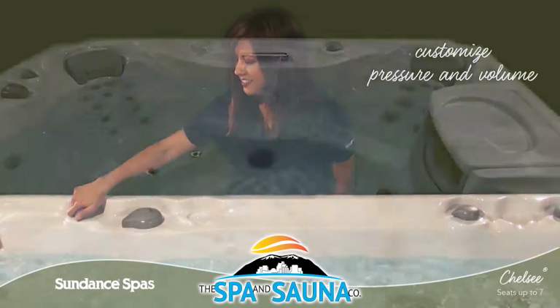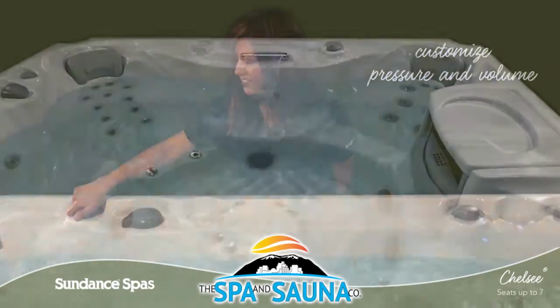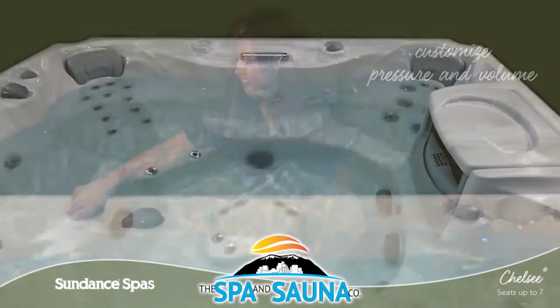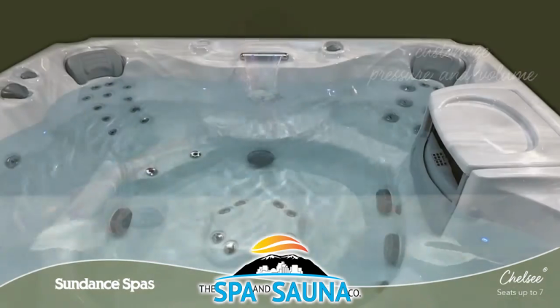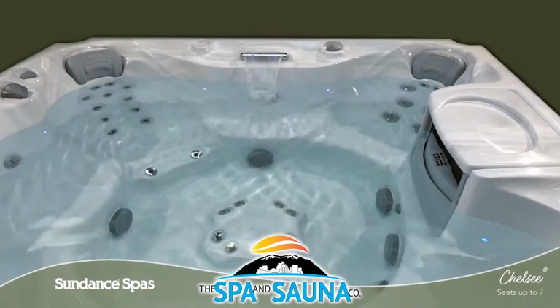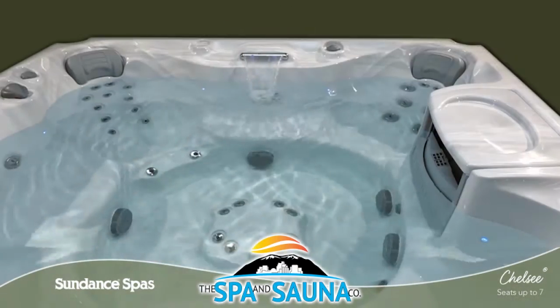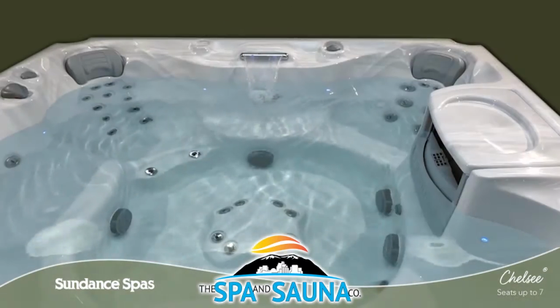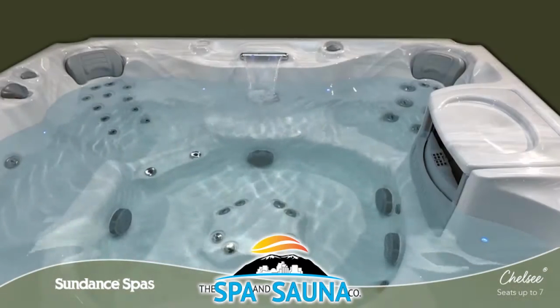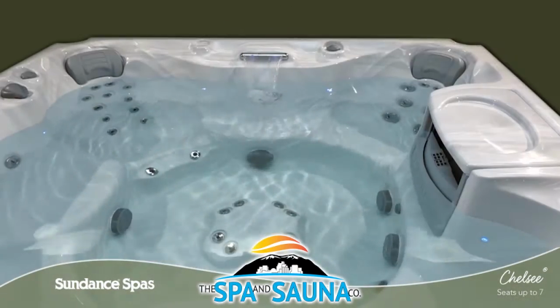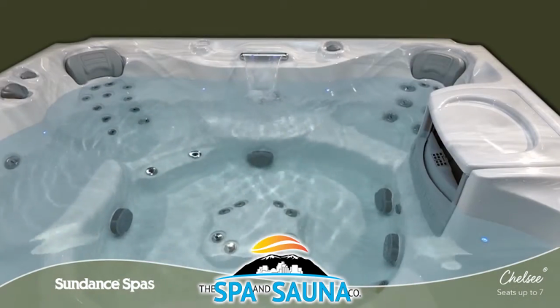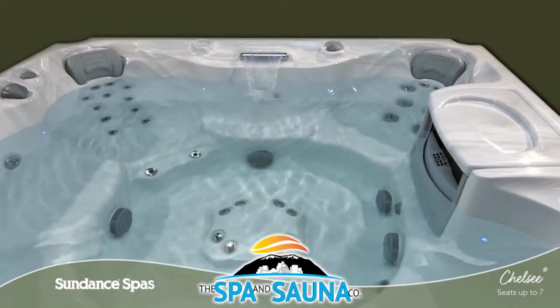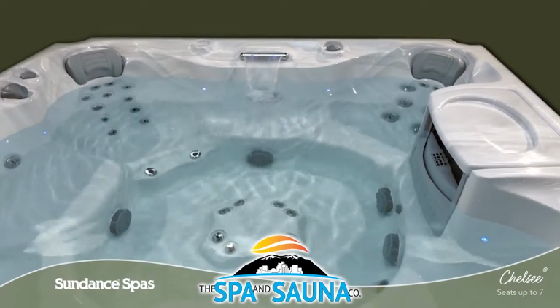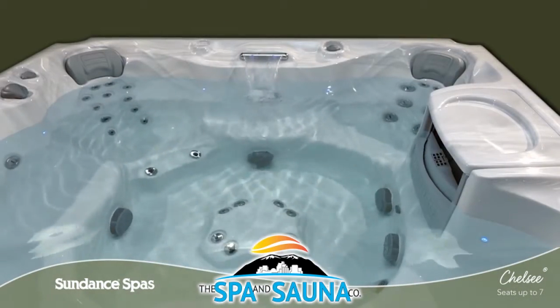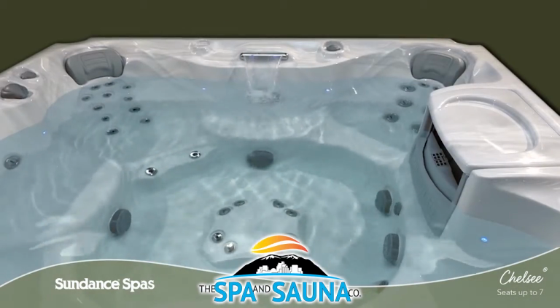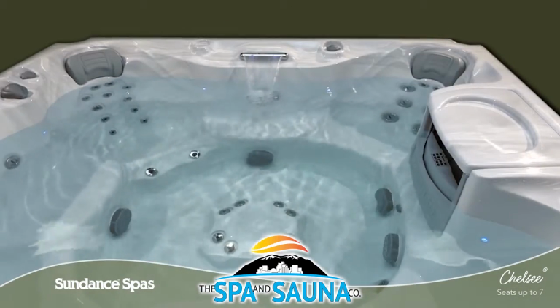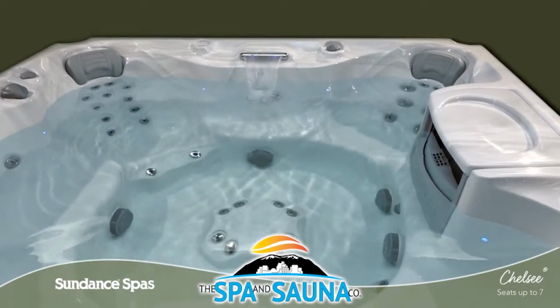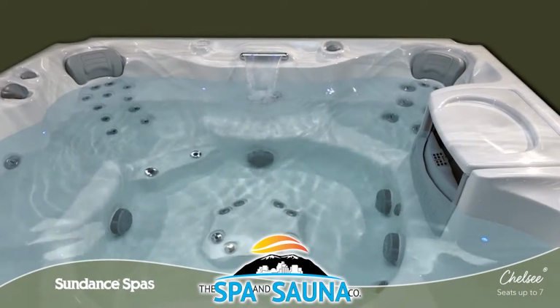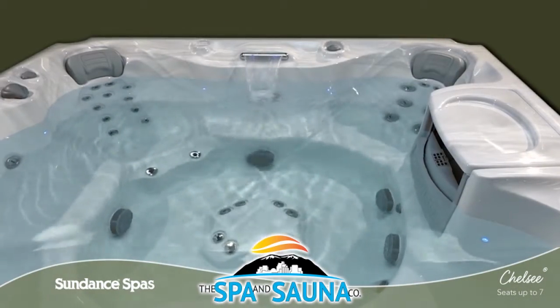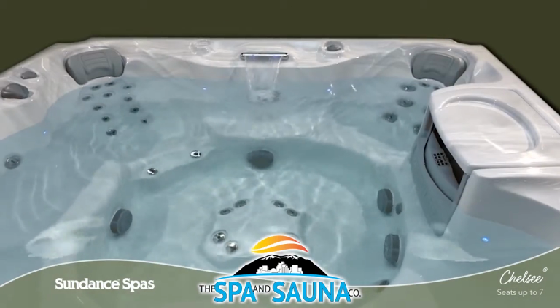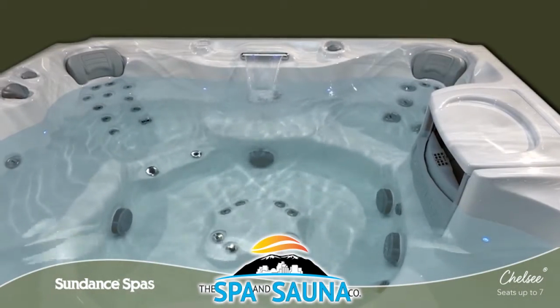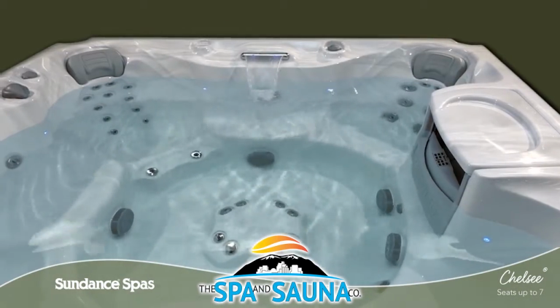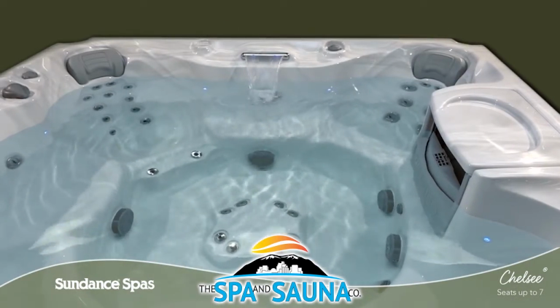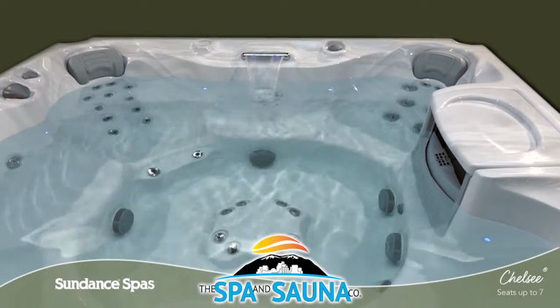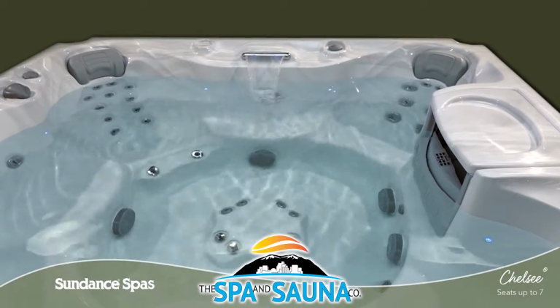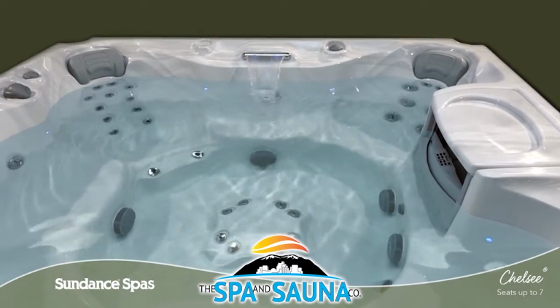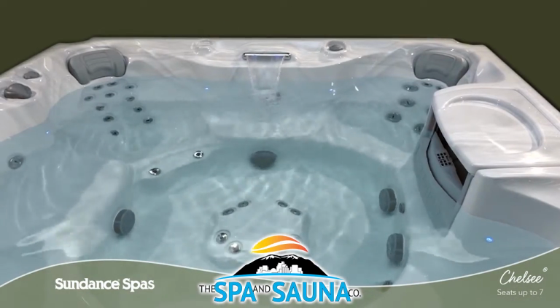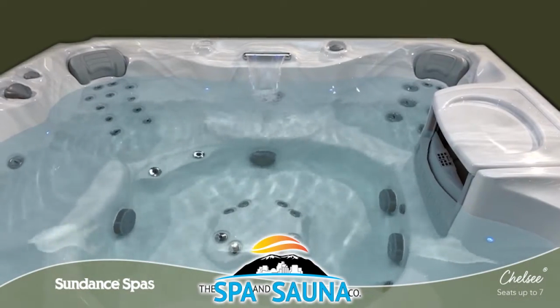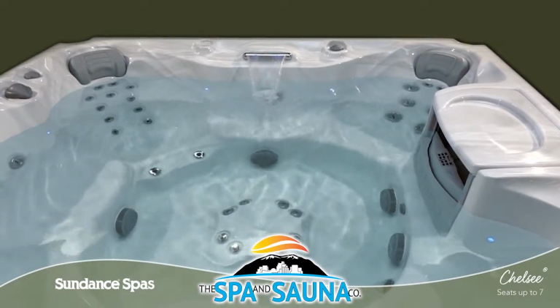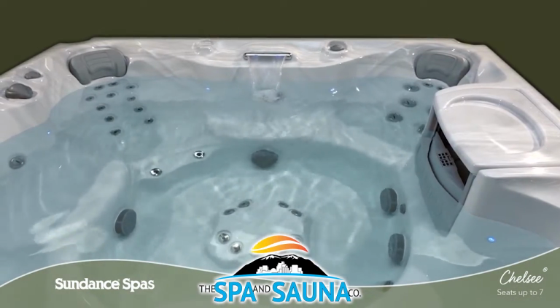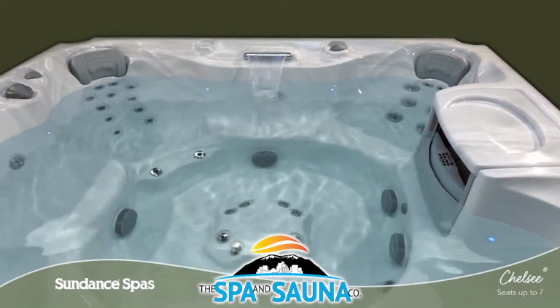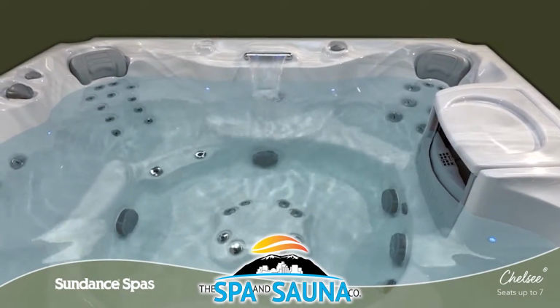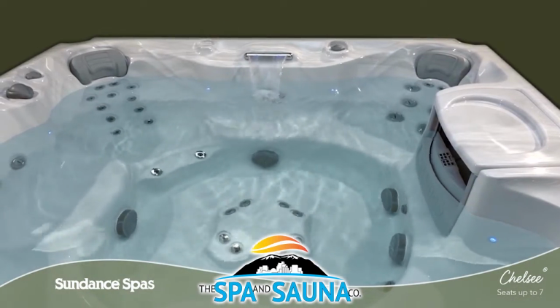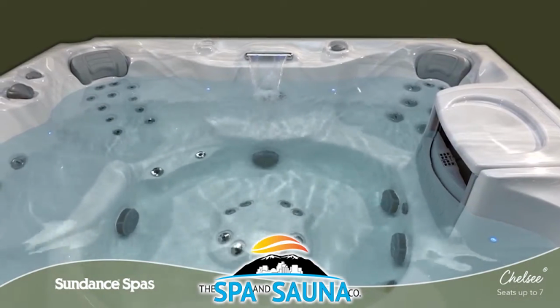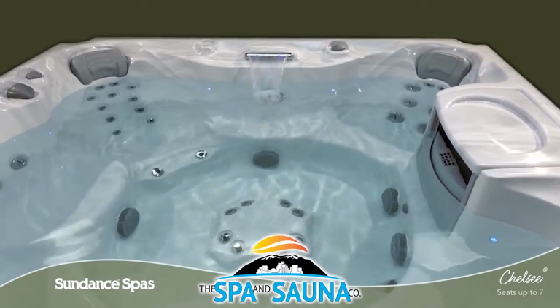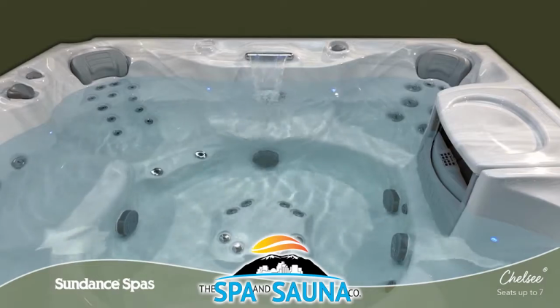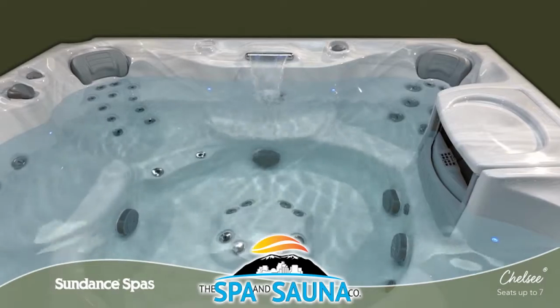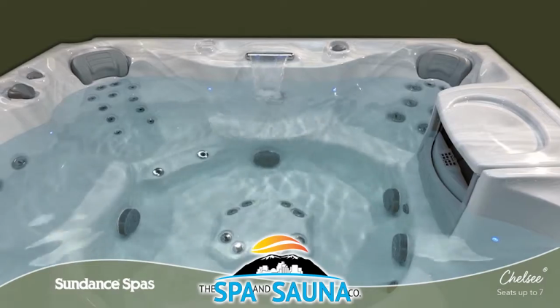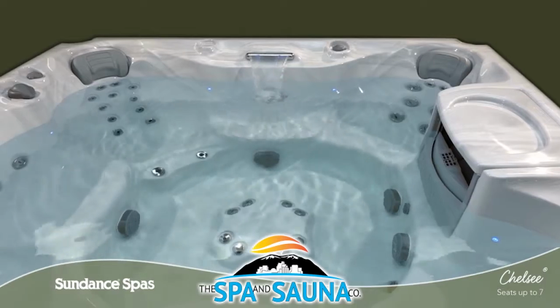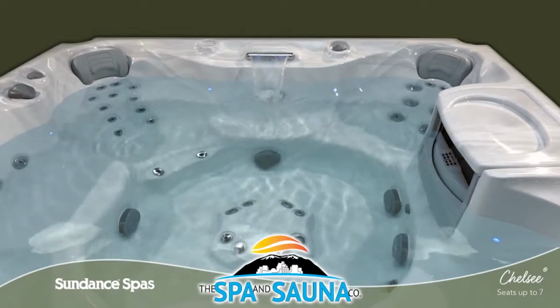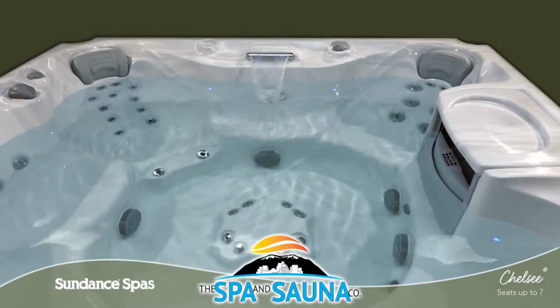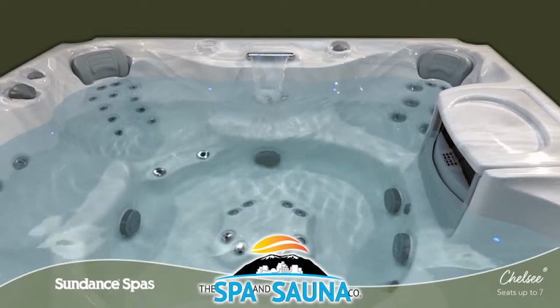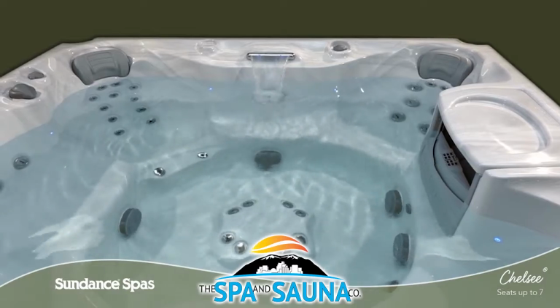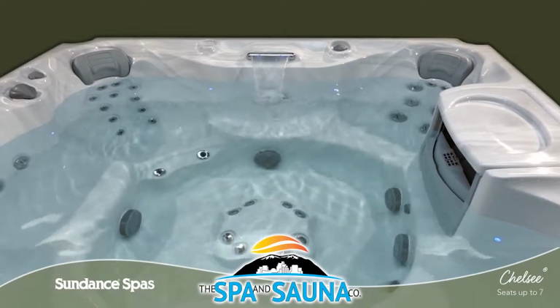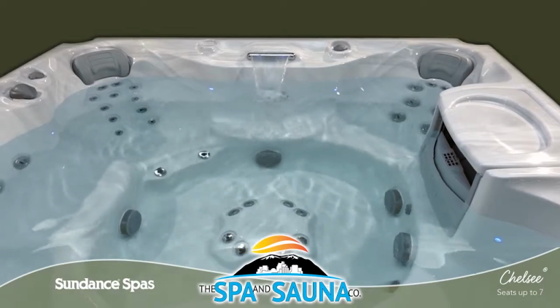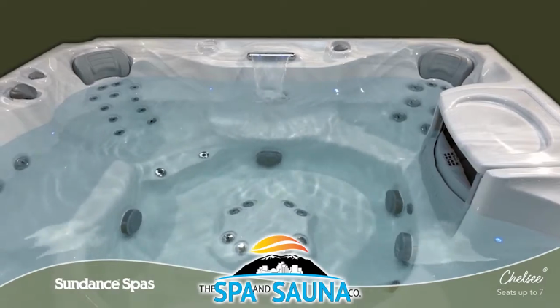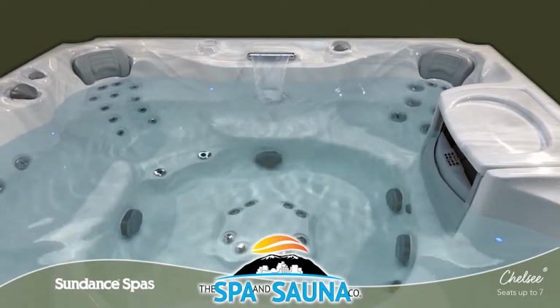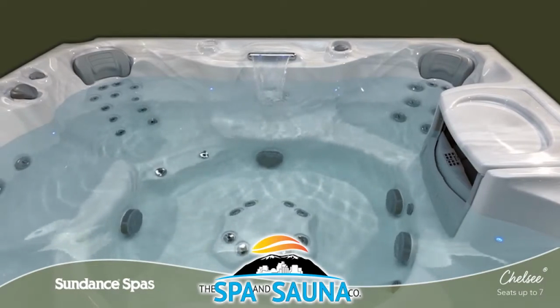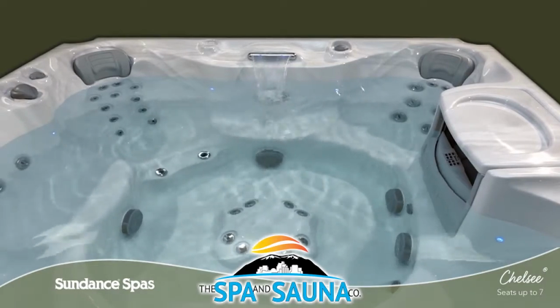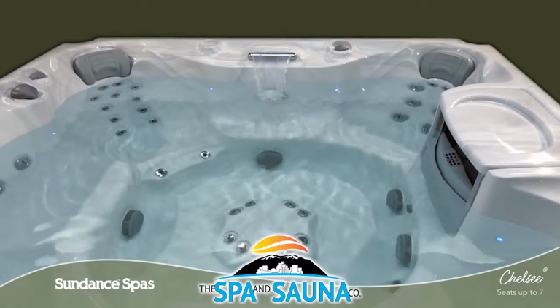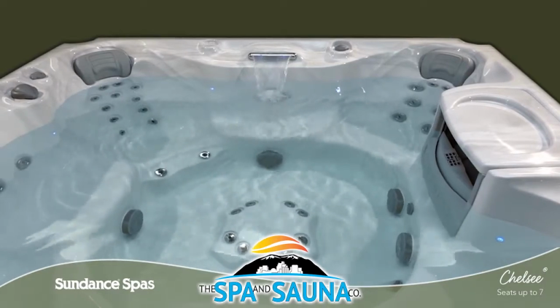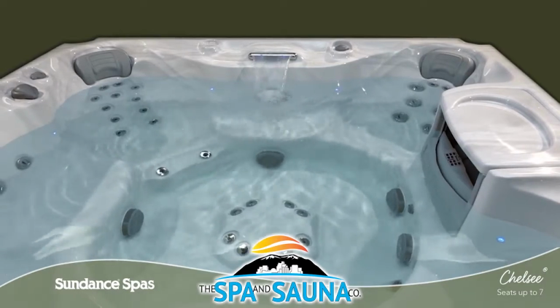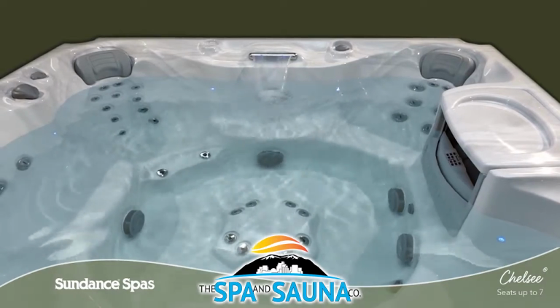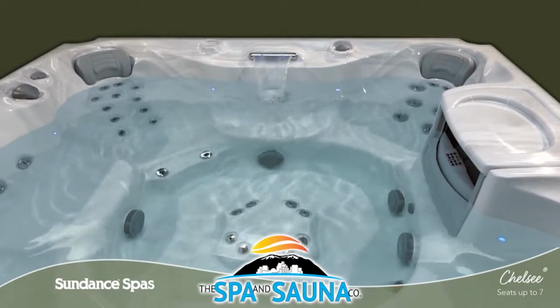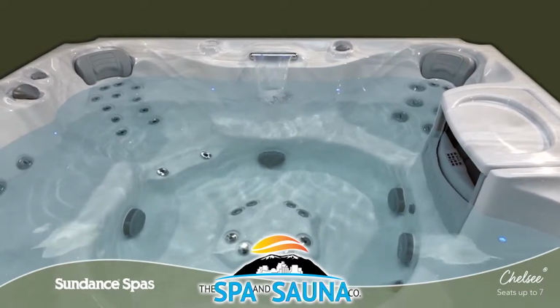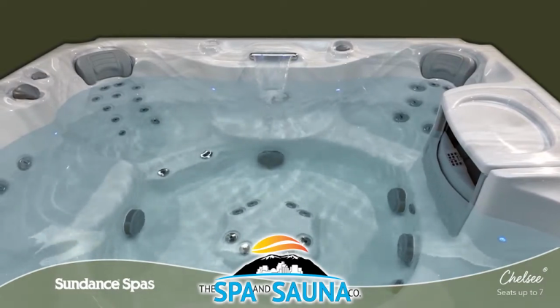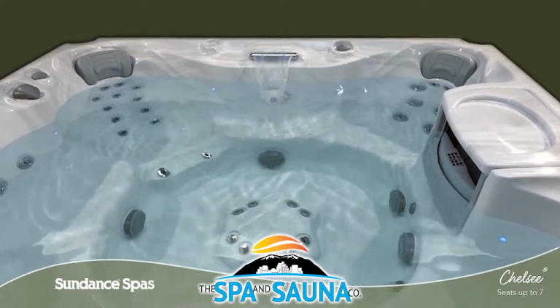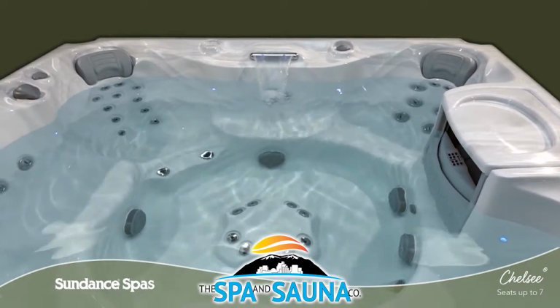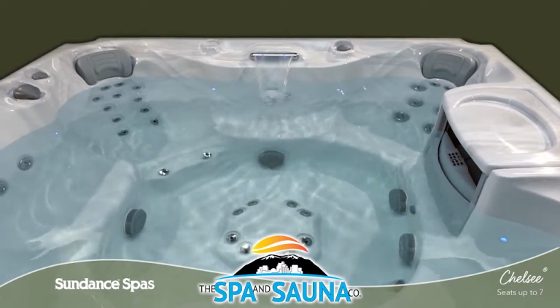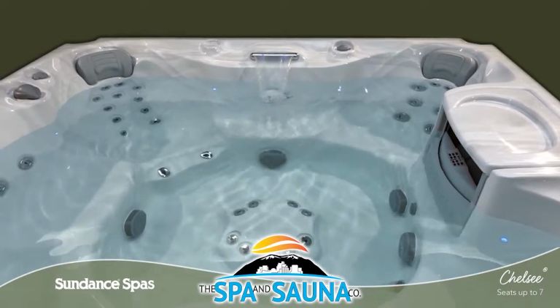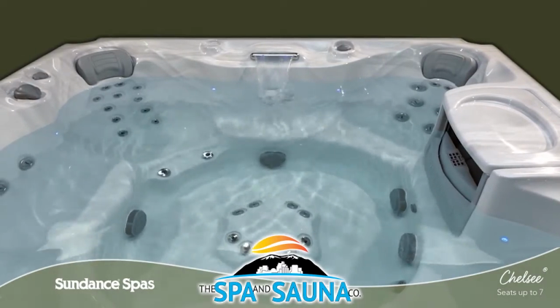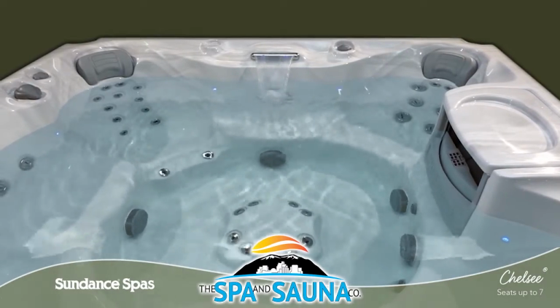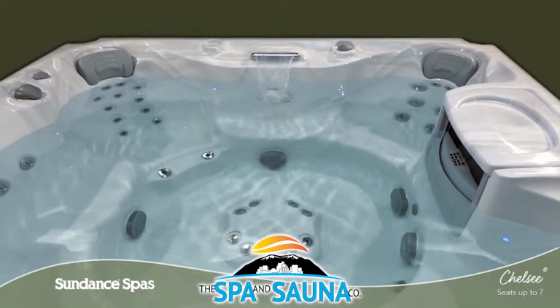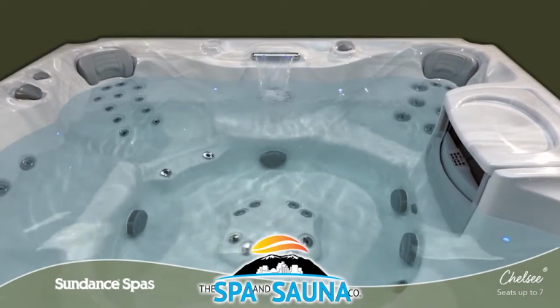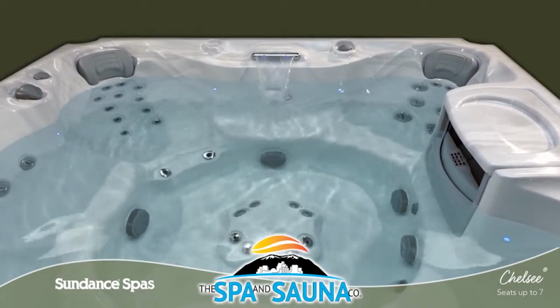With the Chelsea Spa, a variety of specialized seats make it easy to create your perfect backyard oasis.